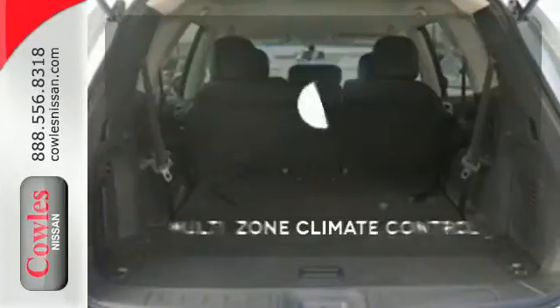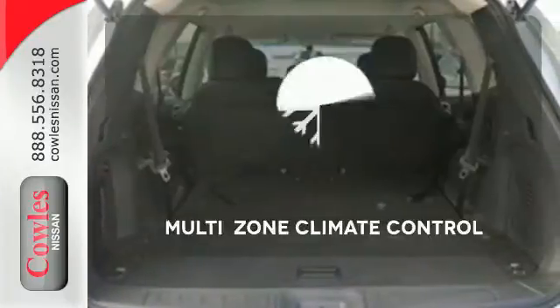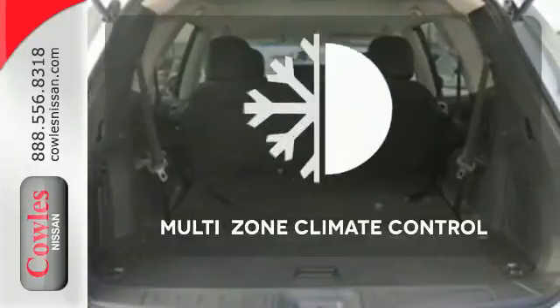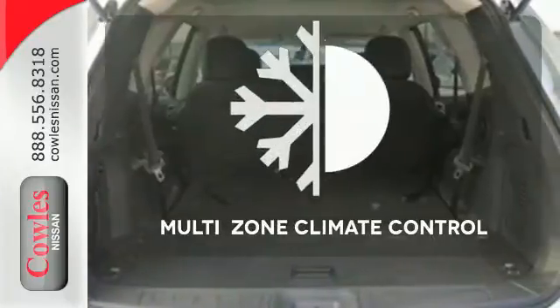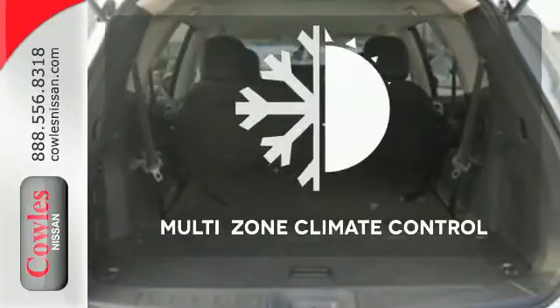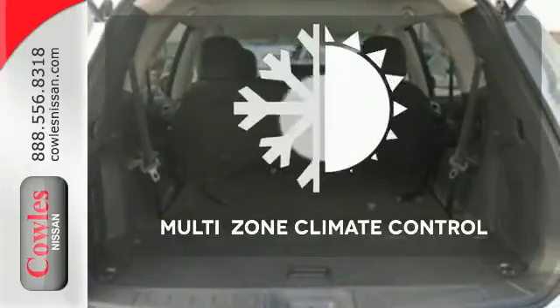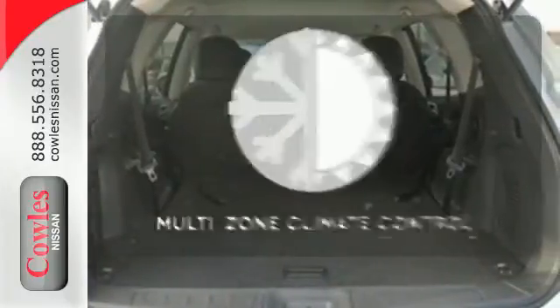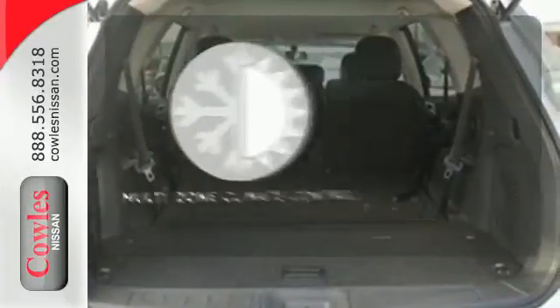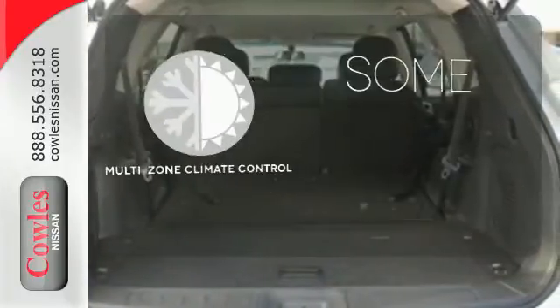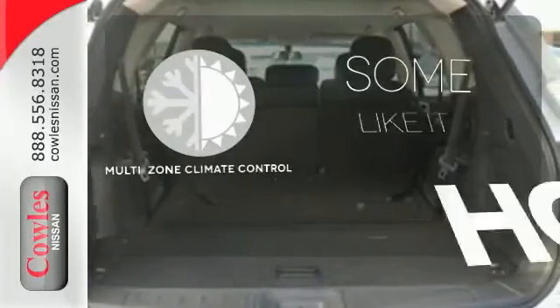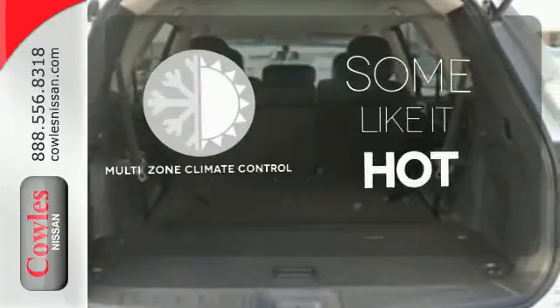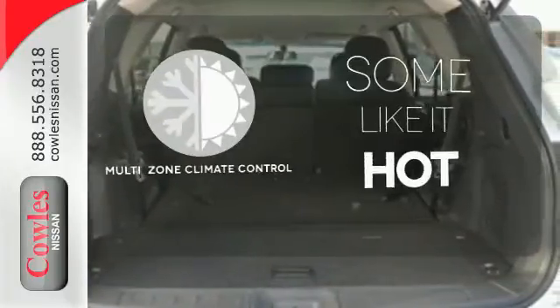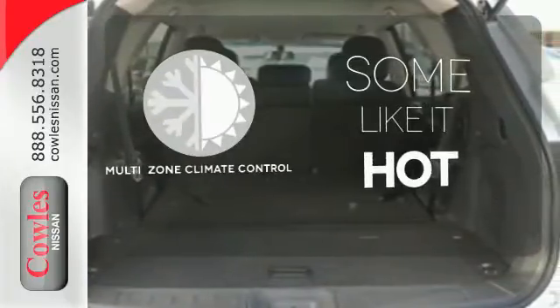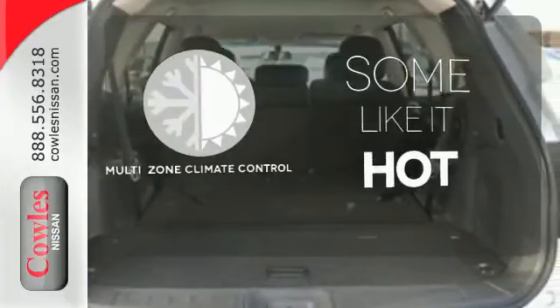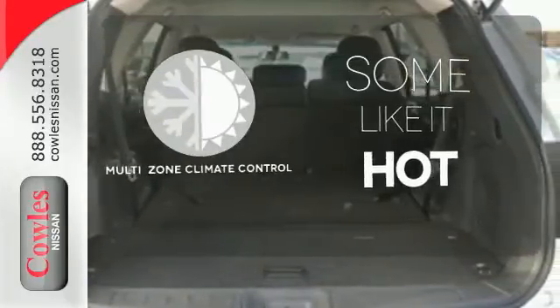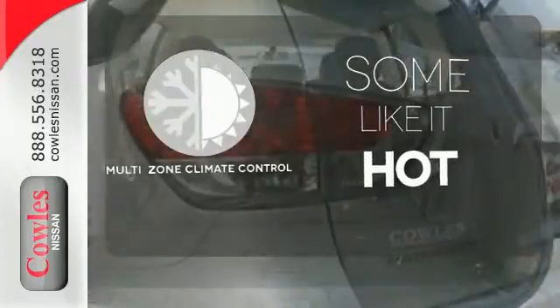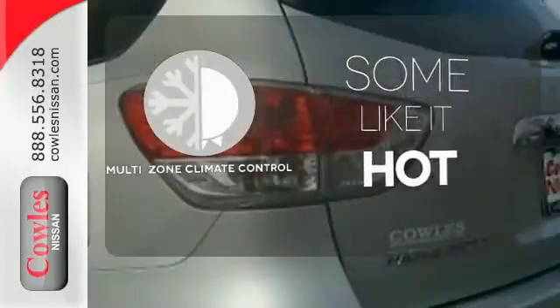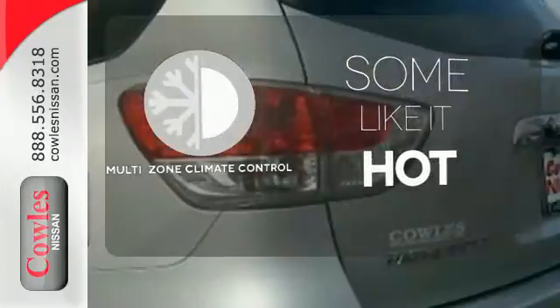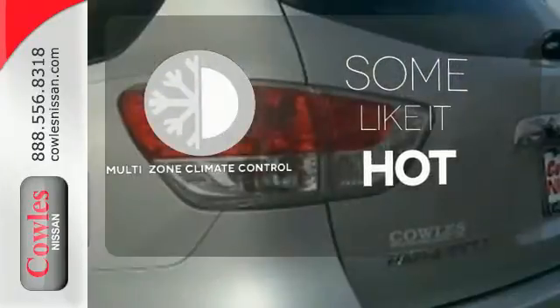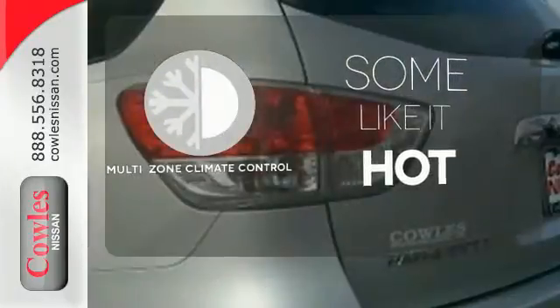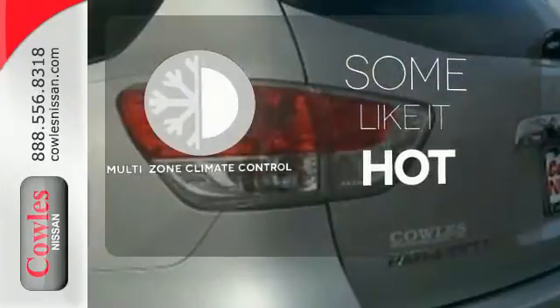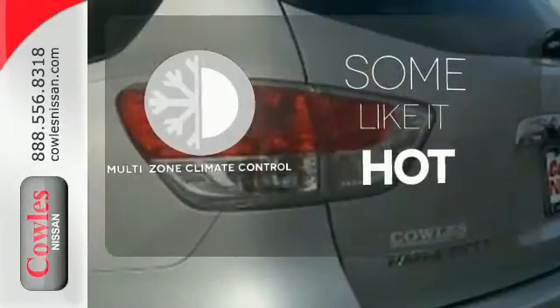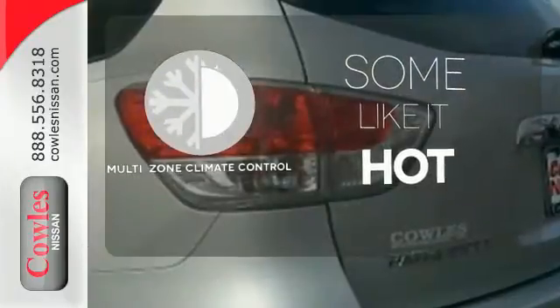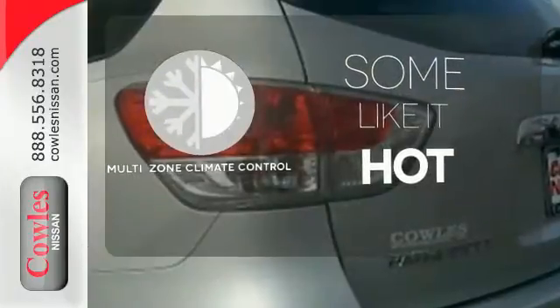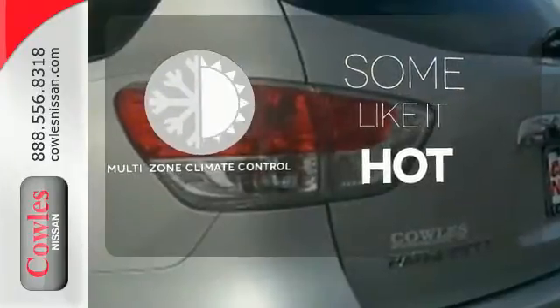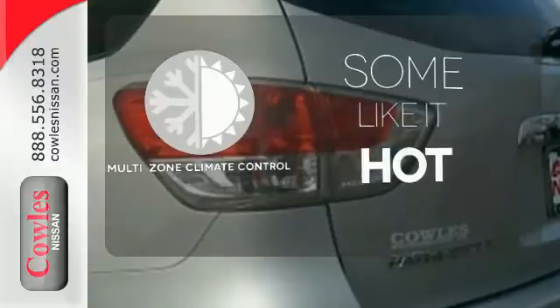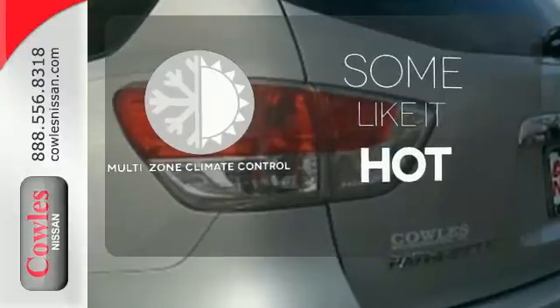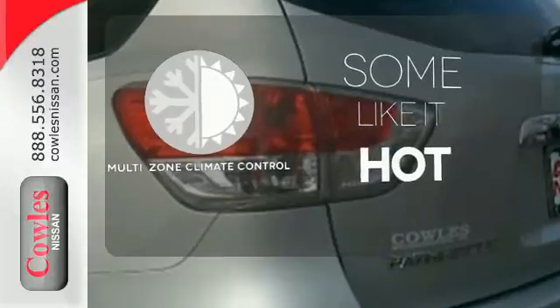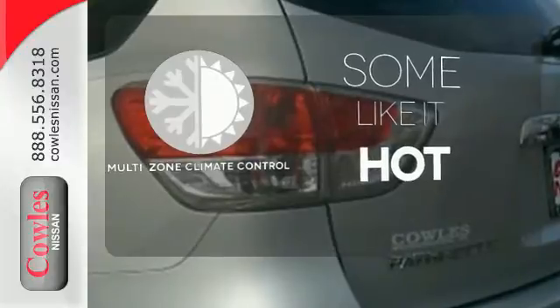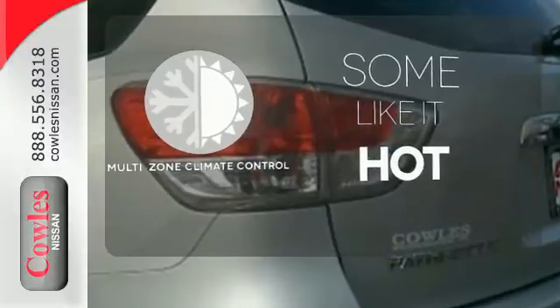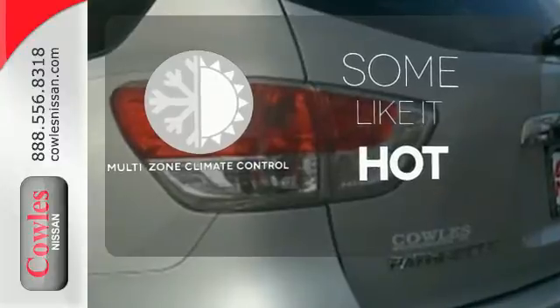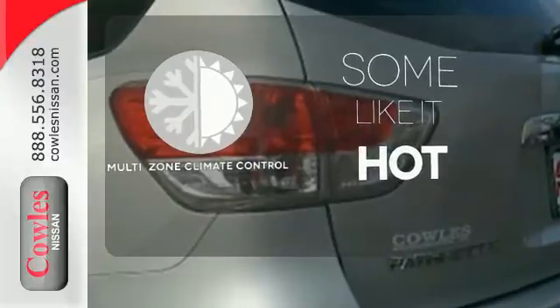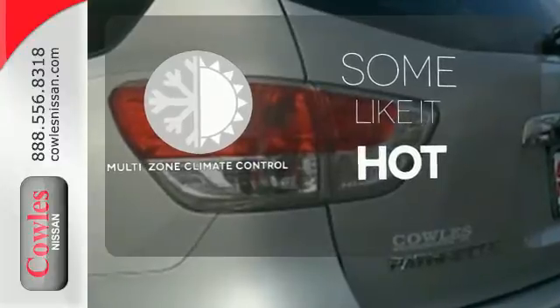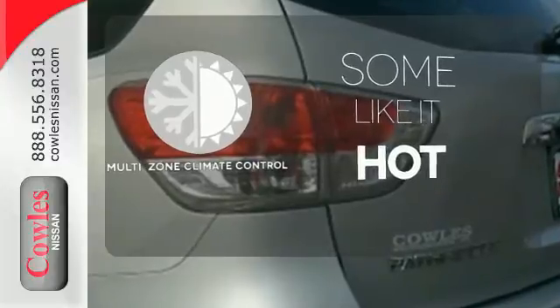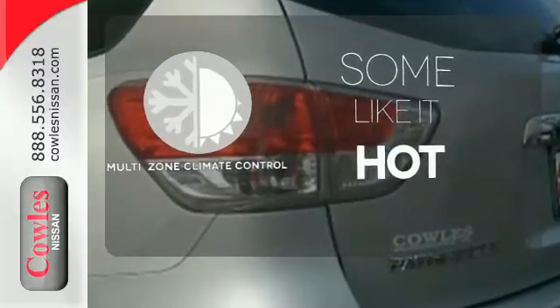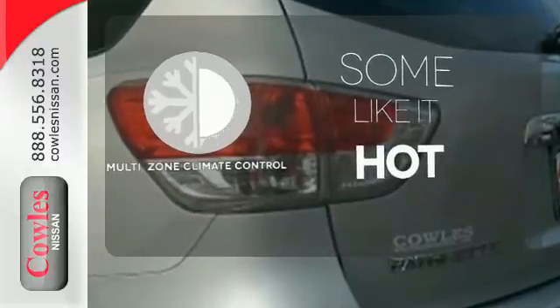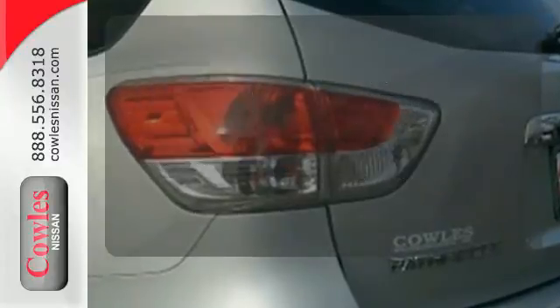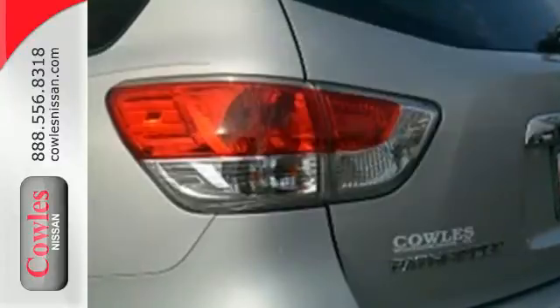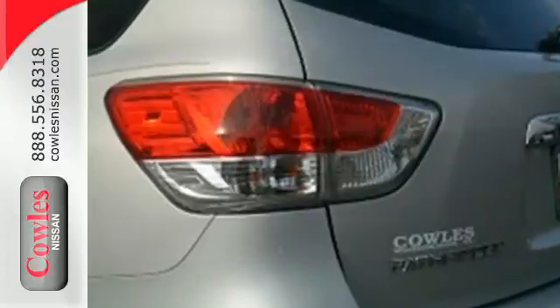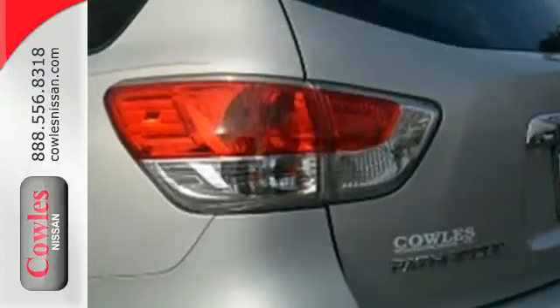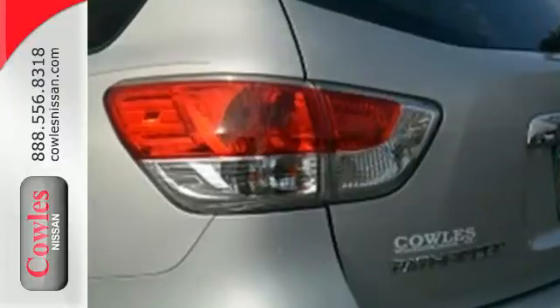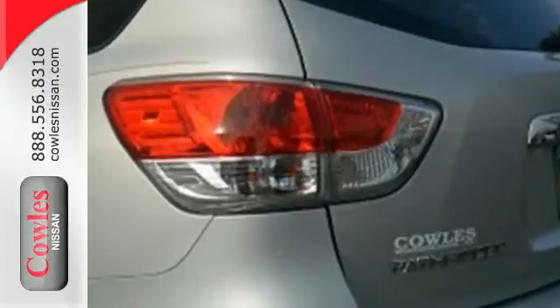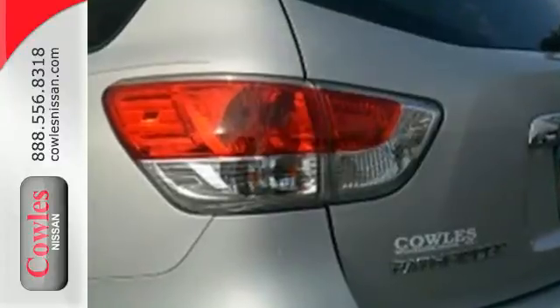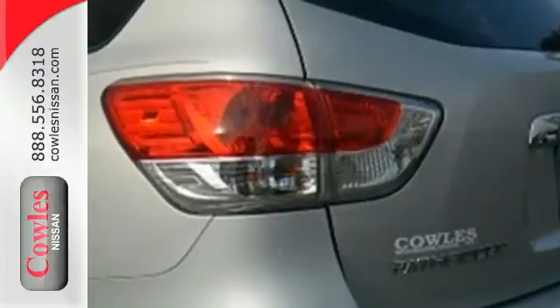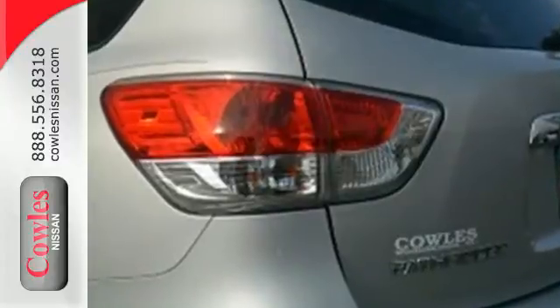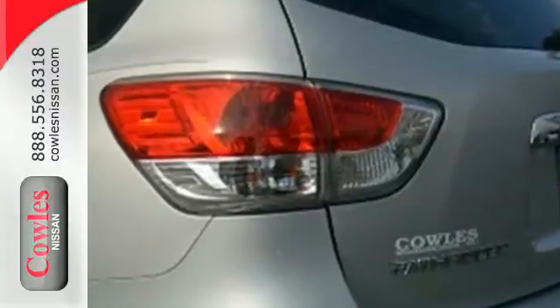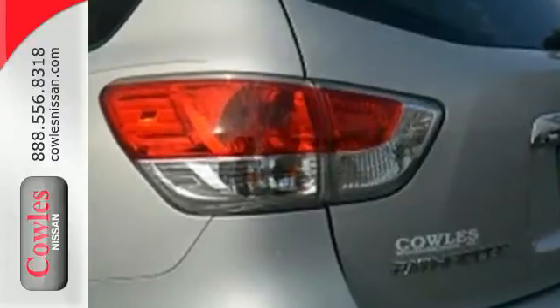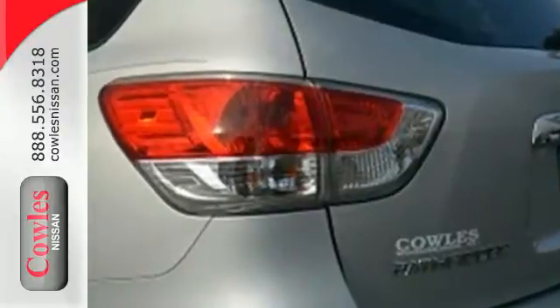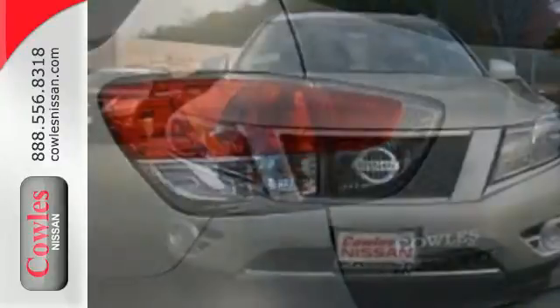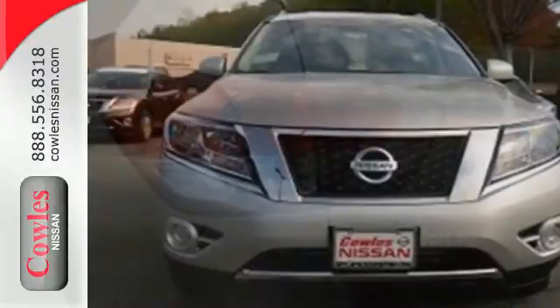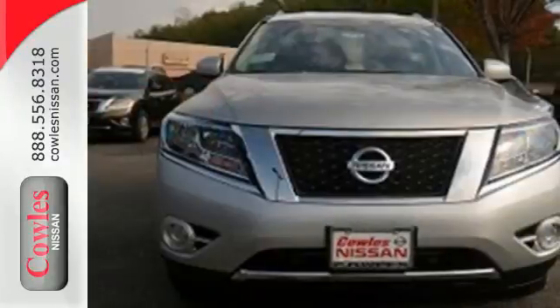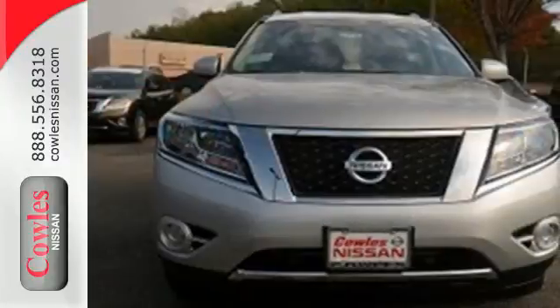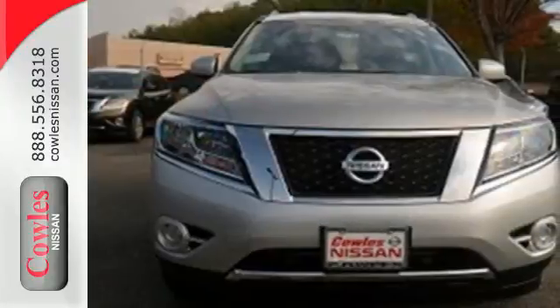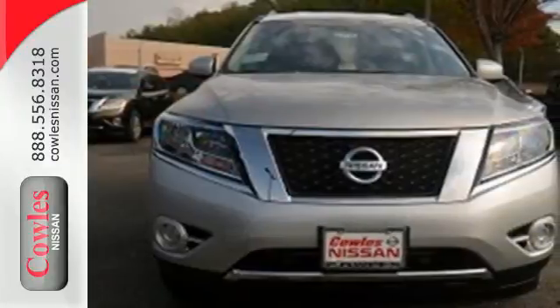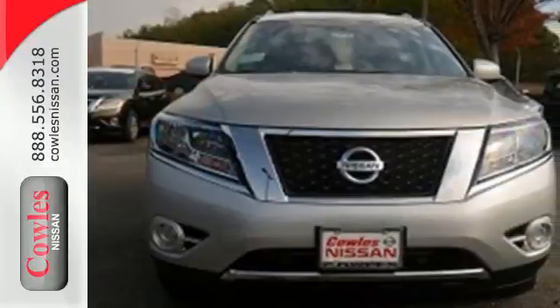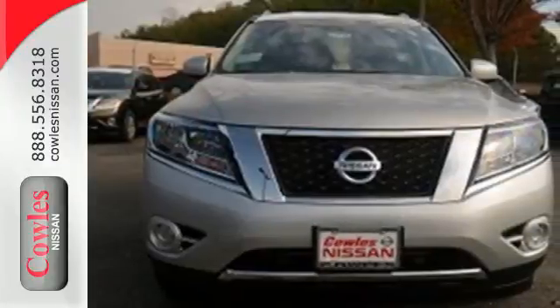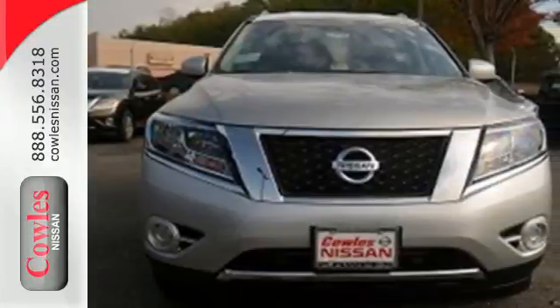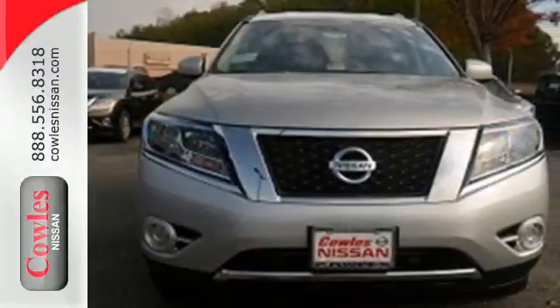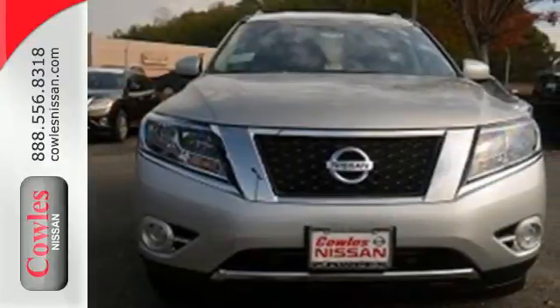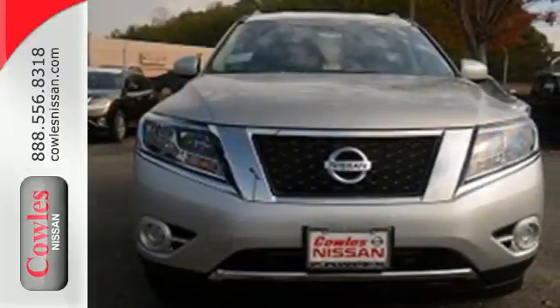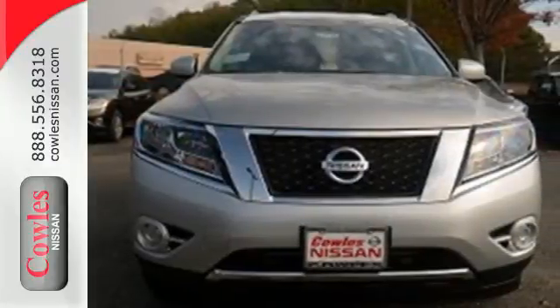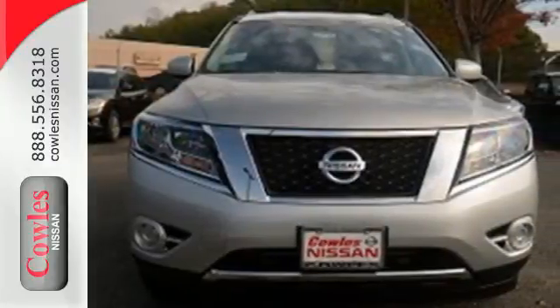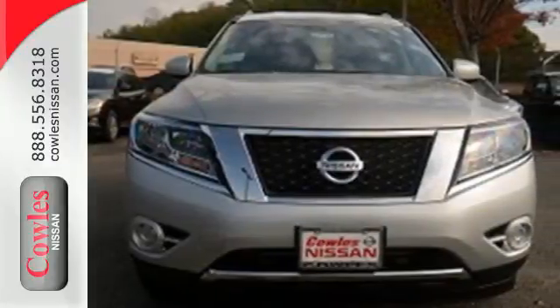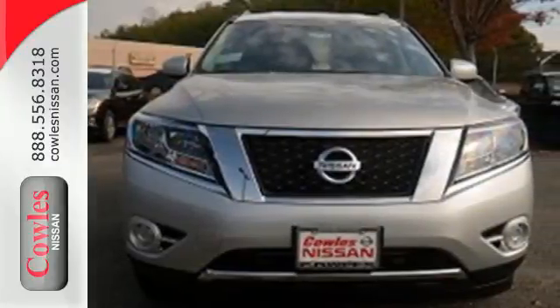Multi-zone climate control lets you and your passengers pick a personal temperature. Find your calling — this Pathfinder will take you there. See us today.